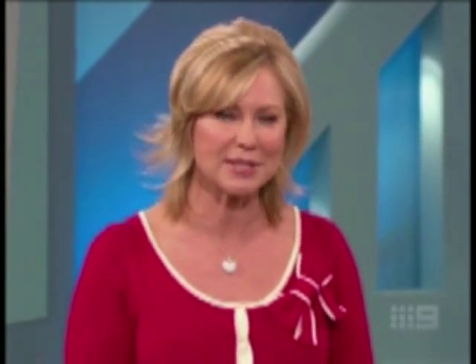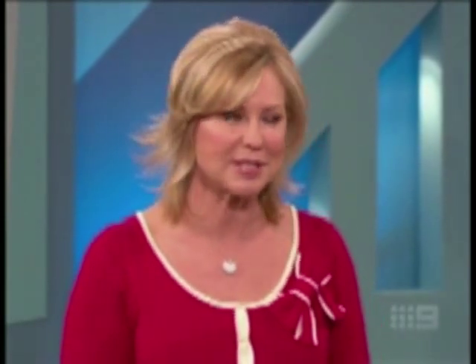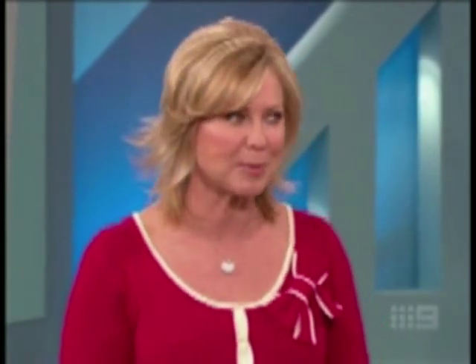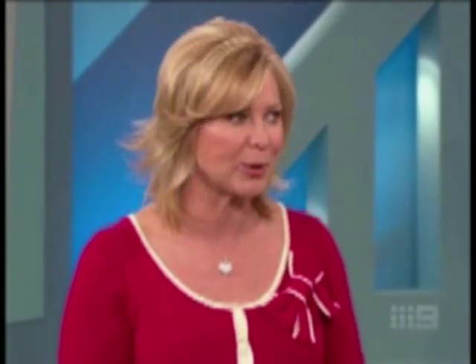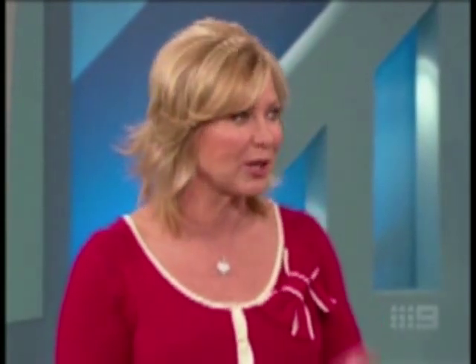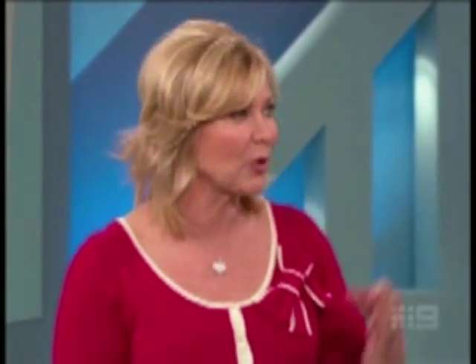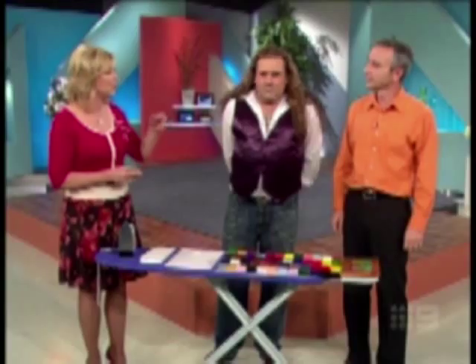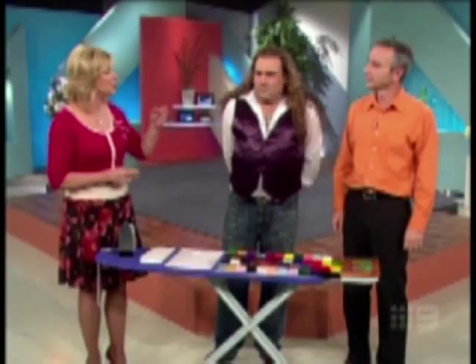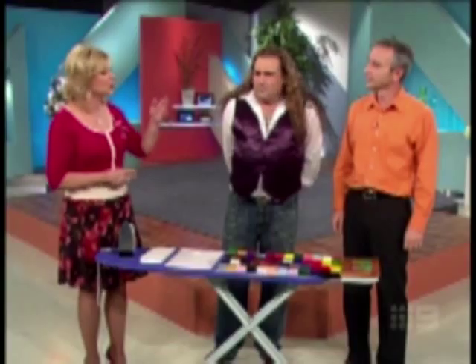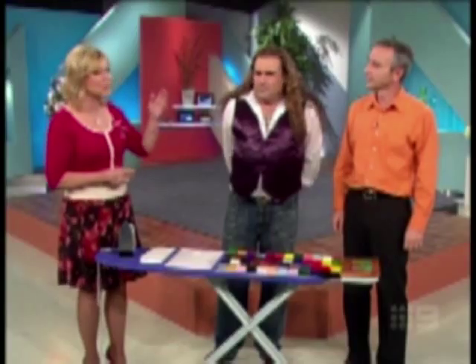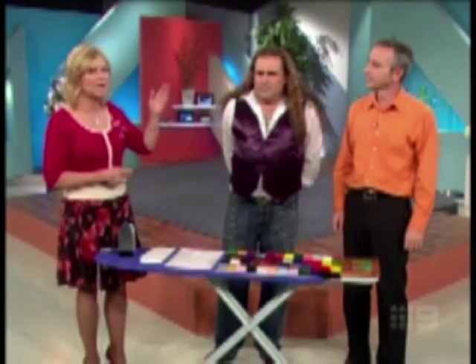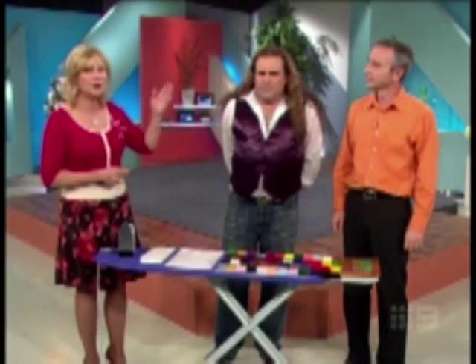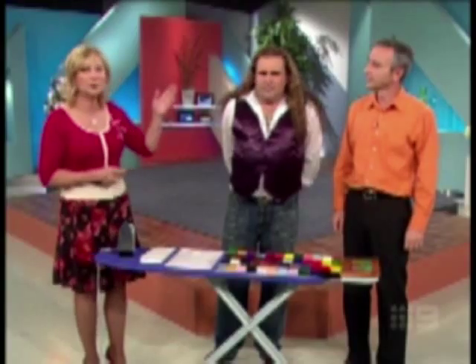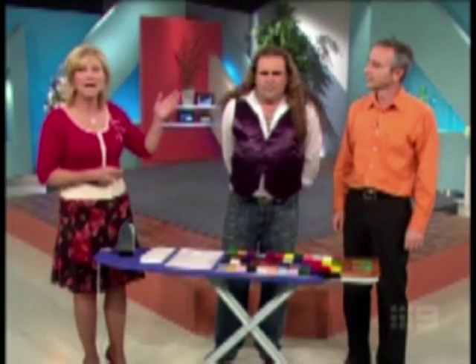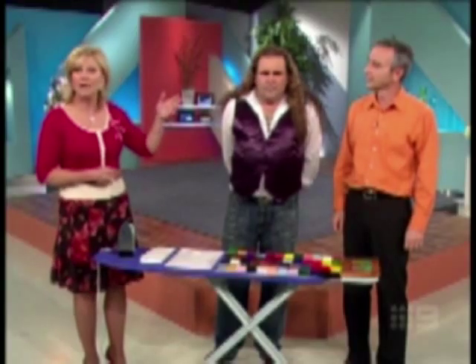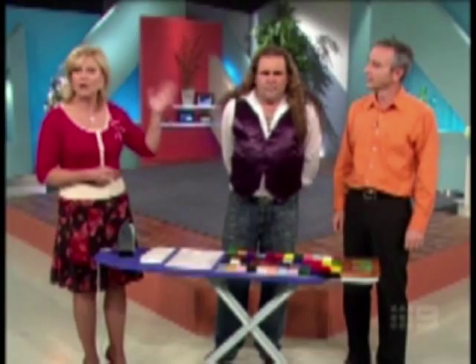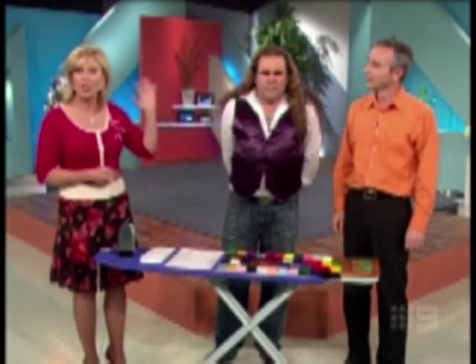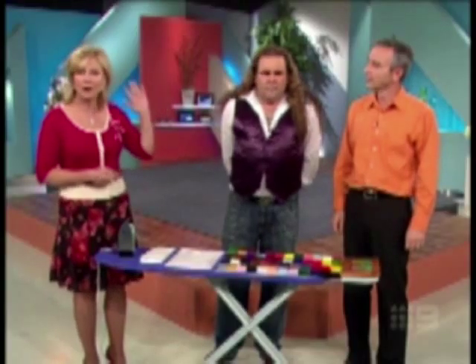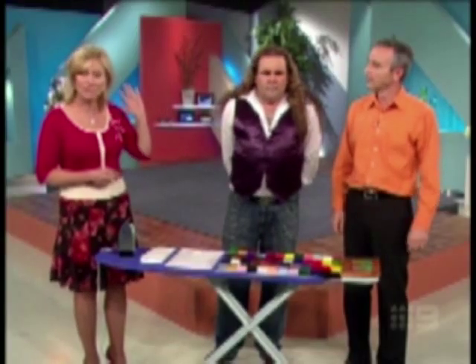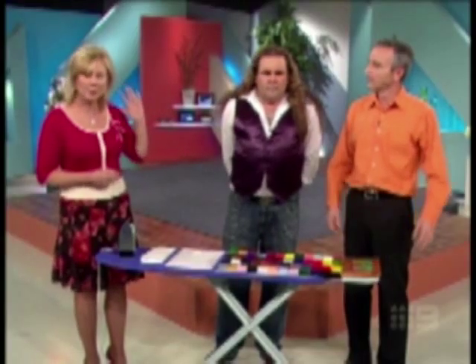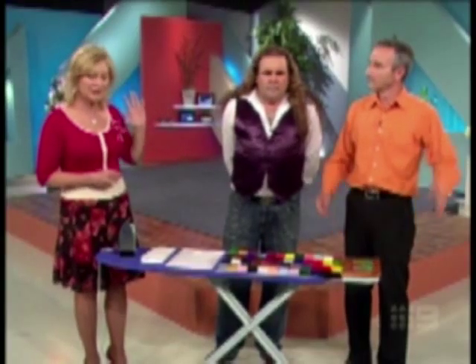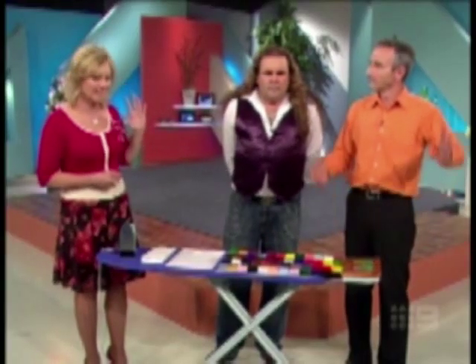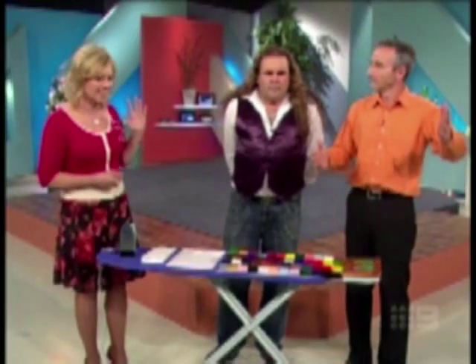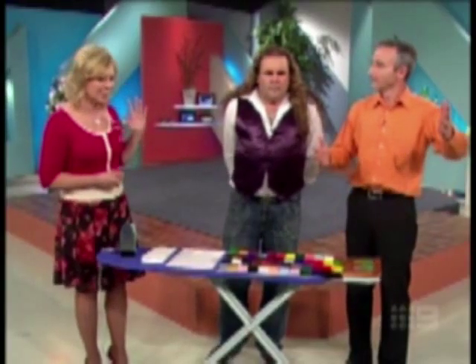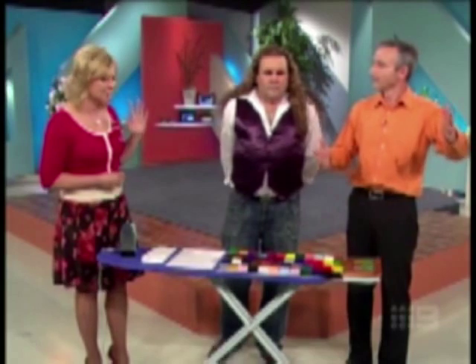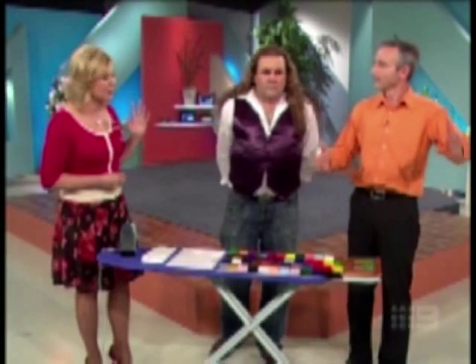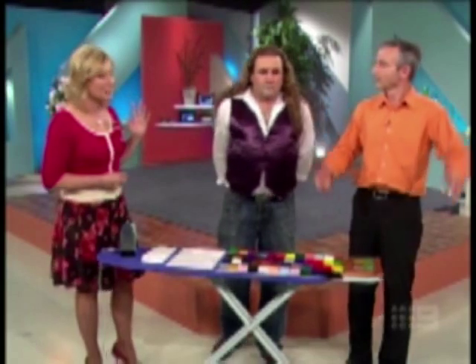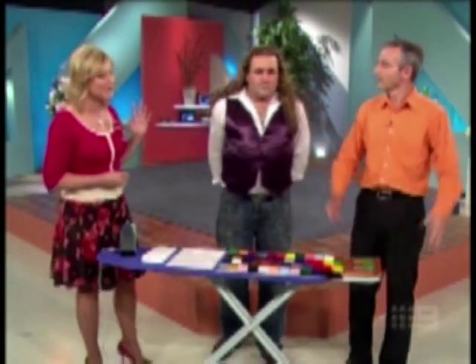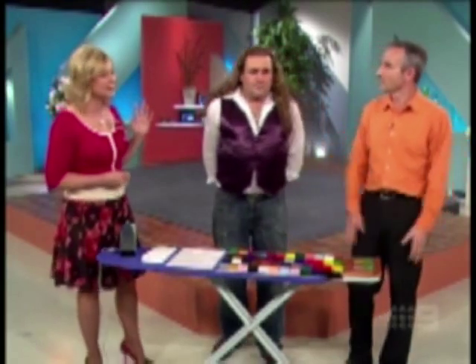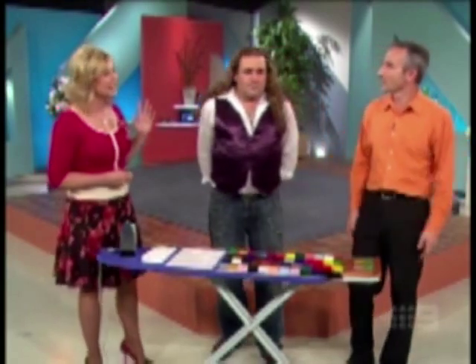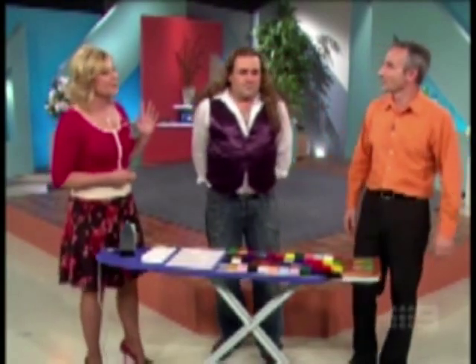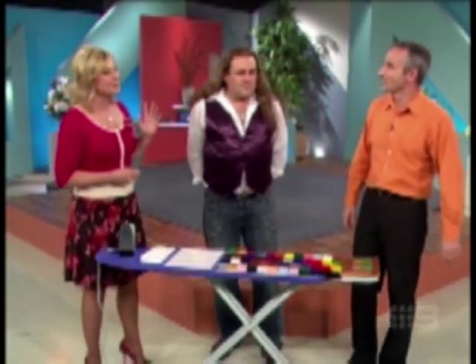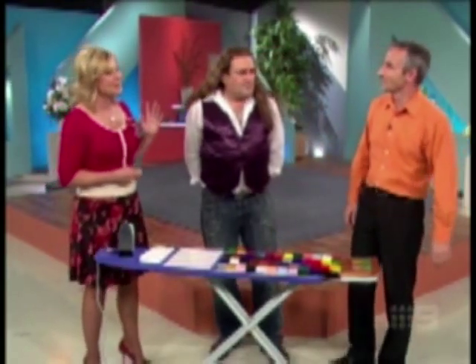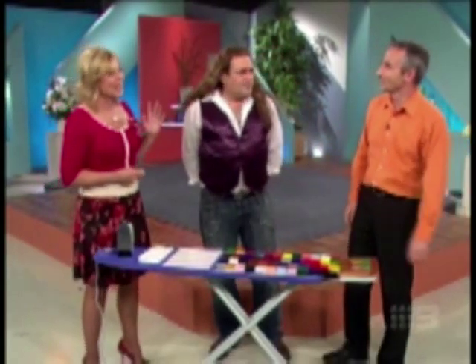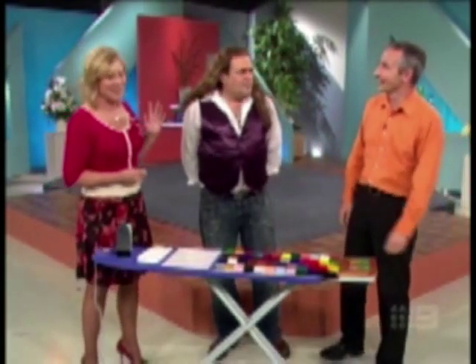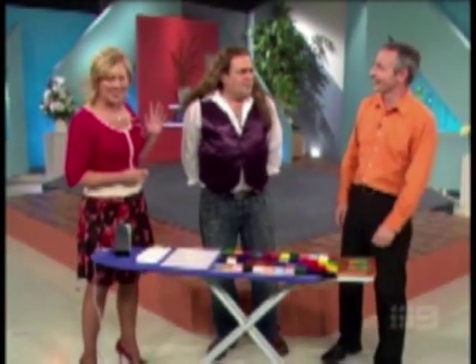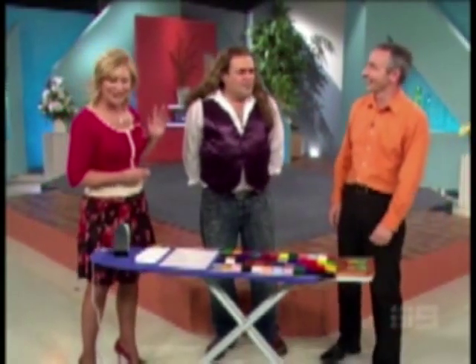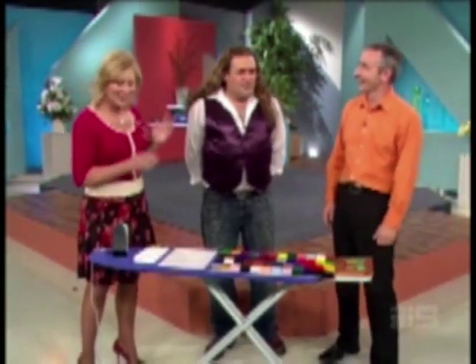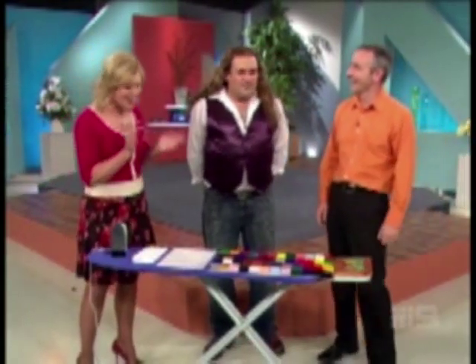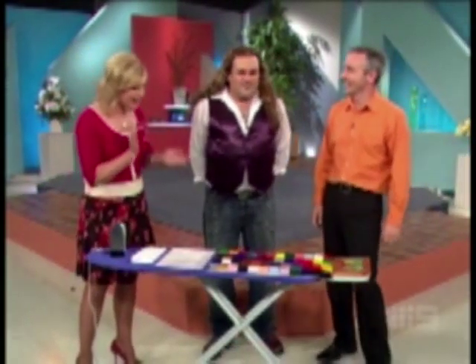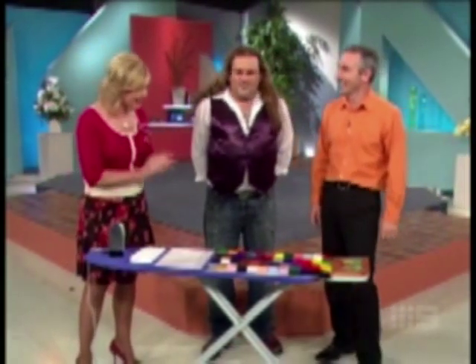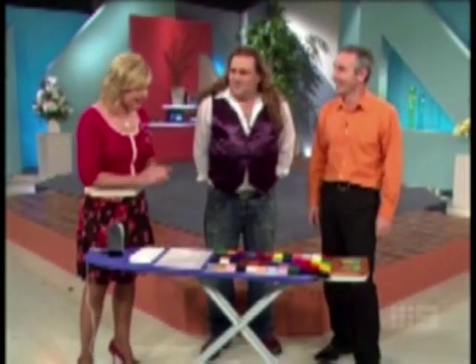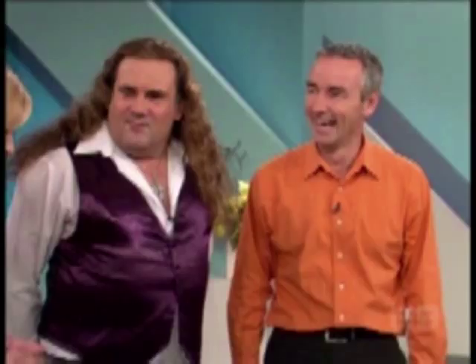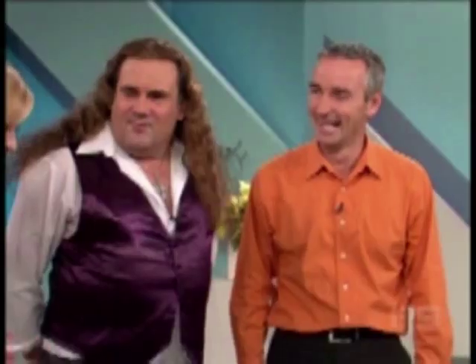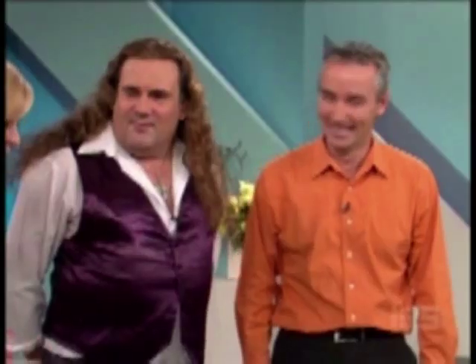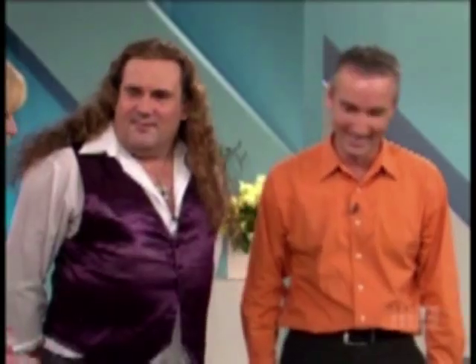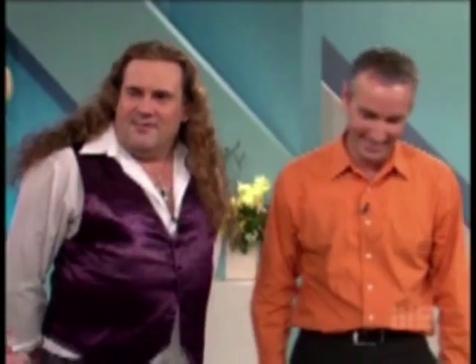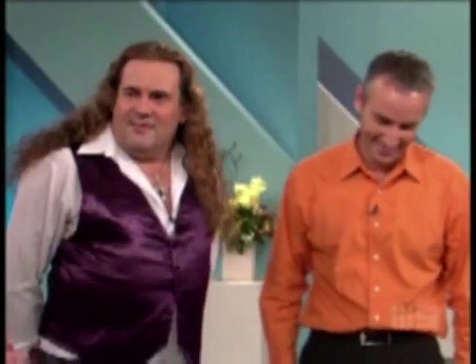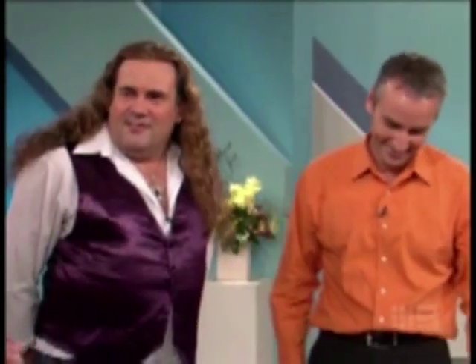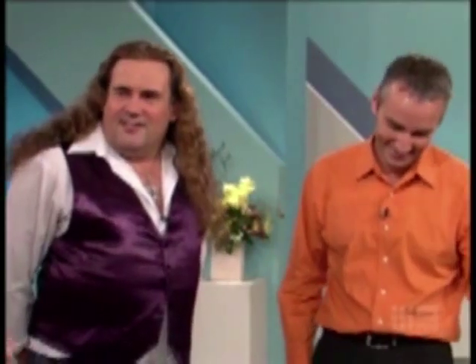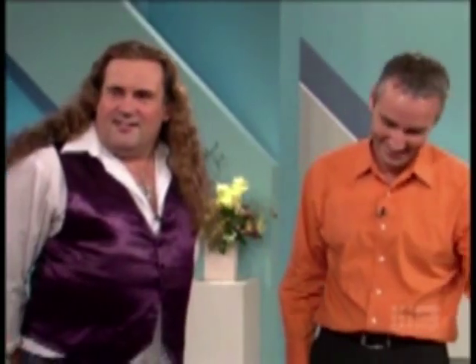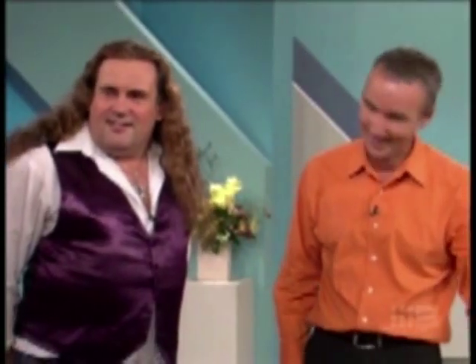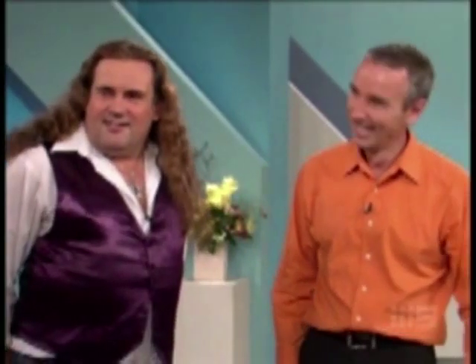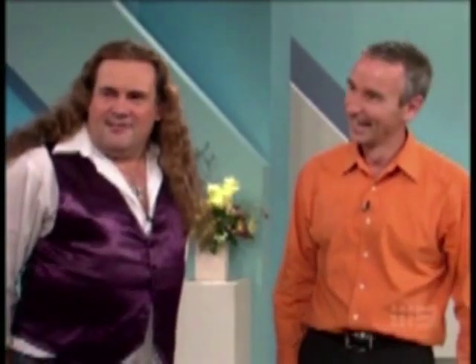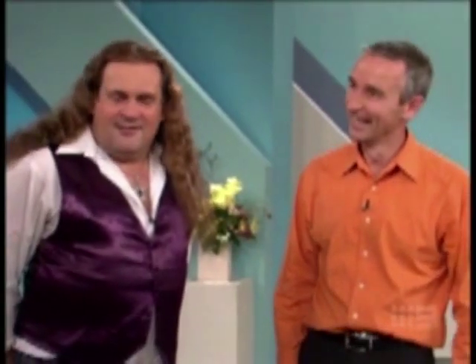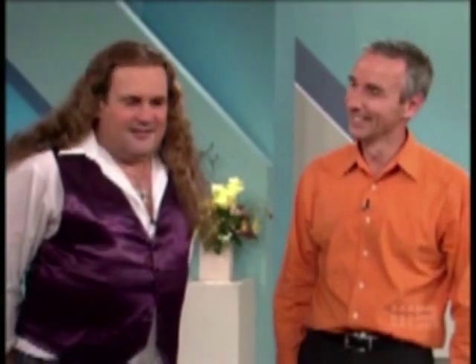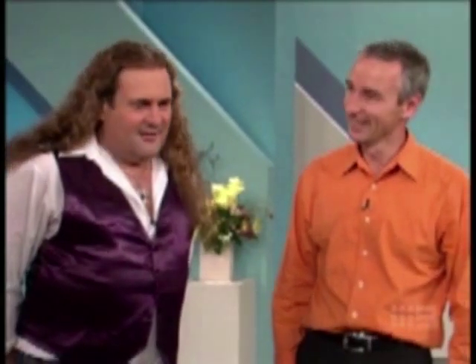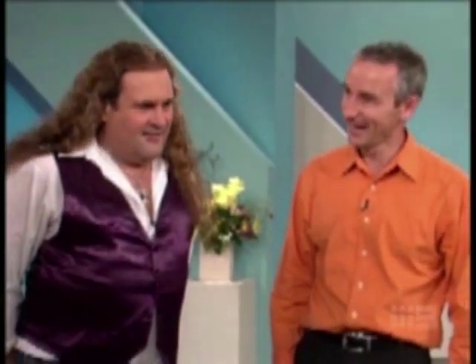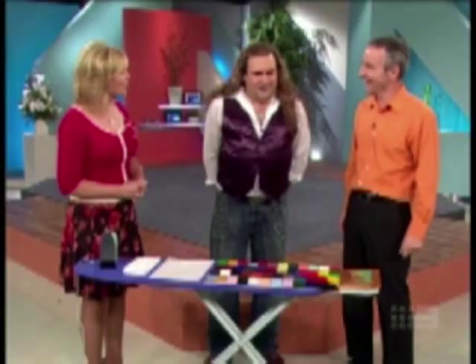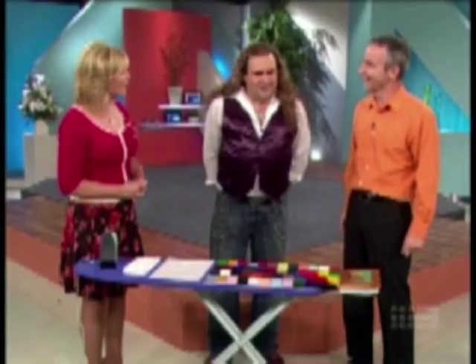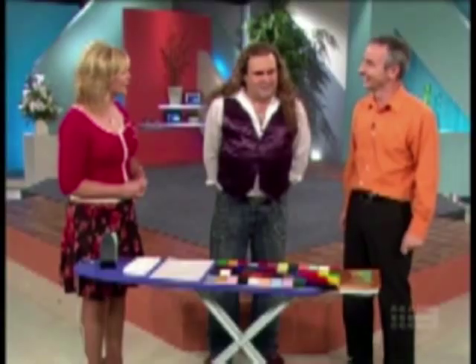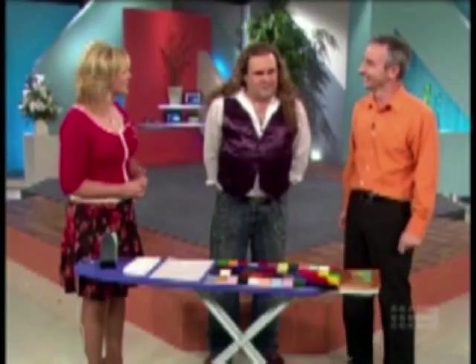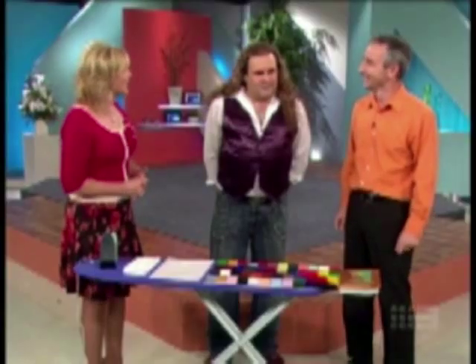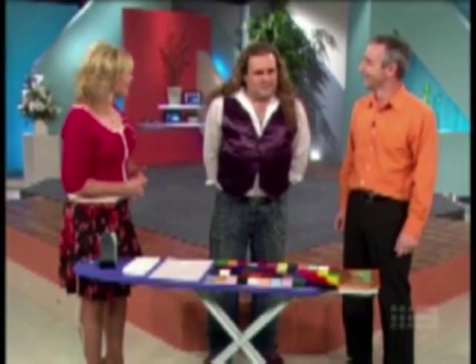He joins us this morning along with Dr. Ark, who's generously donated... What have you got me in for now, Claire? You're going to have your future read by the wax.